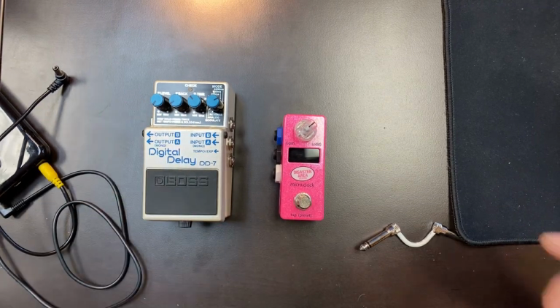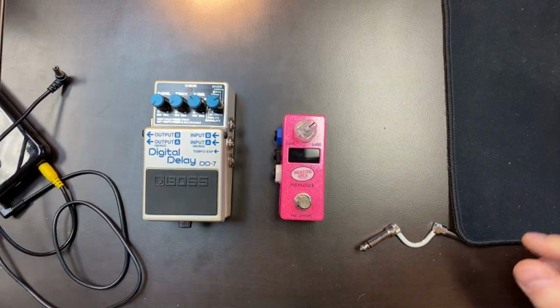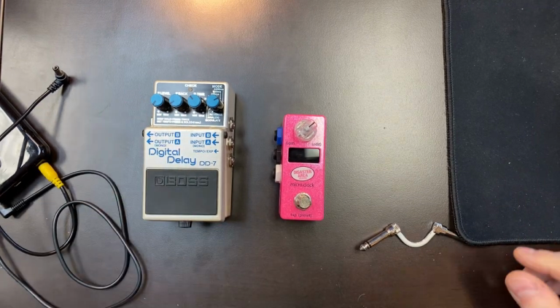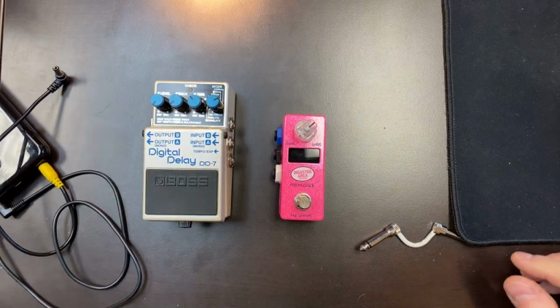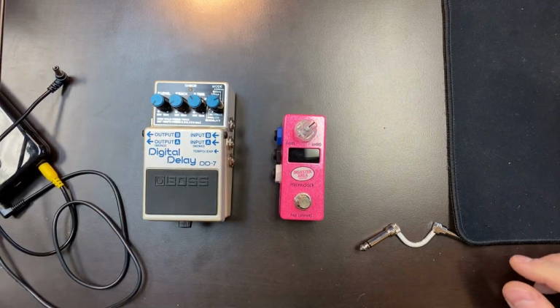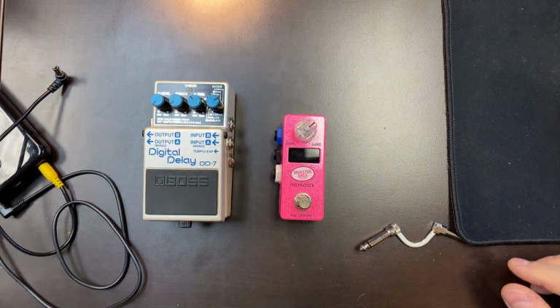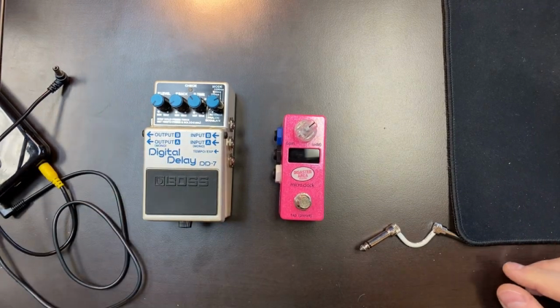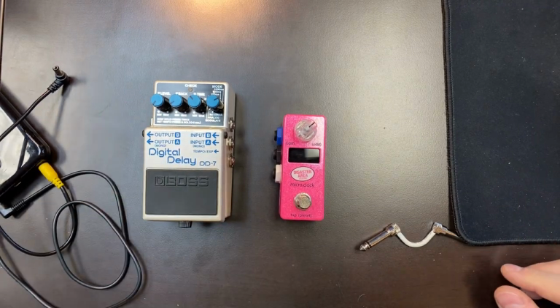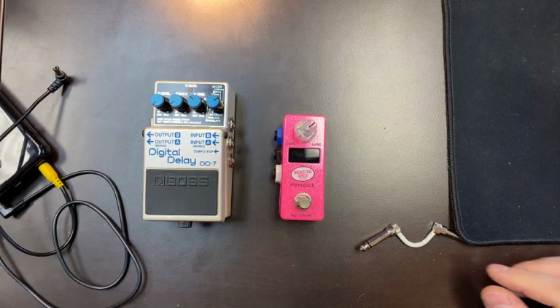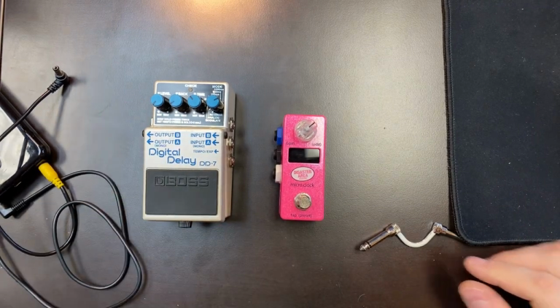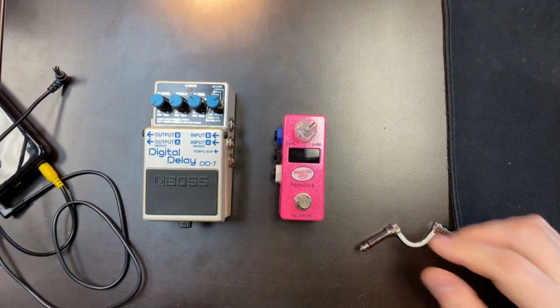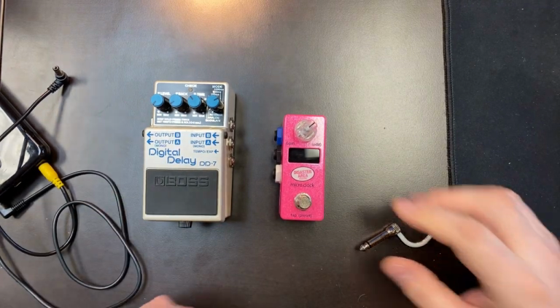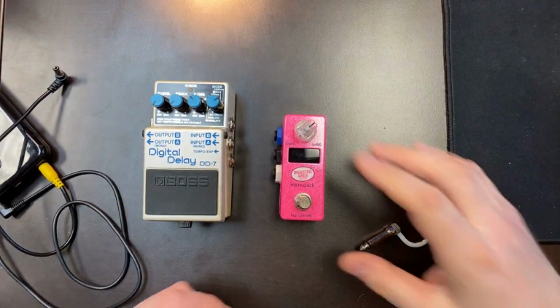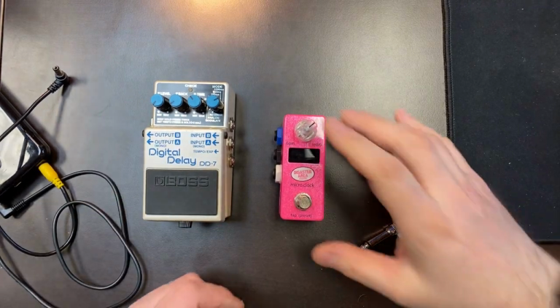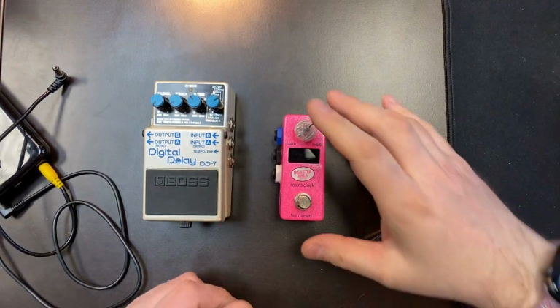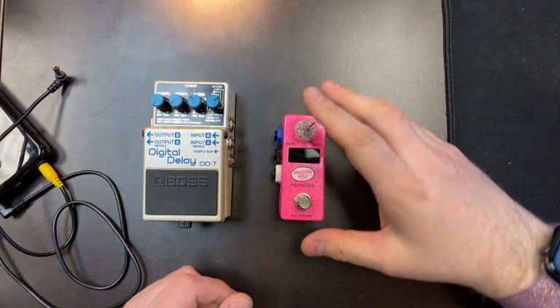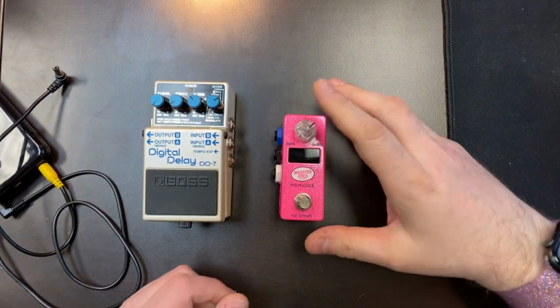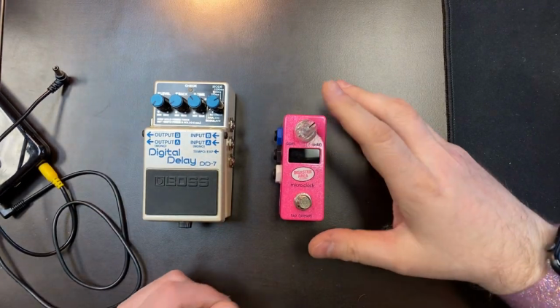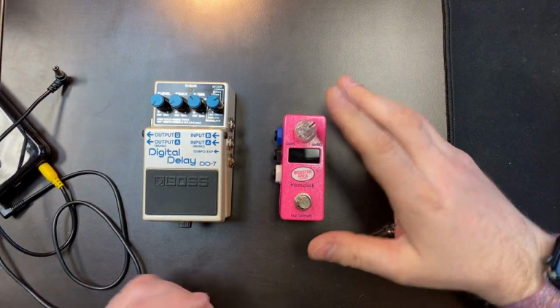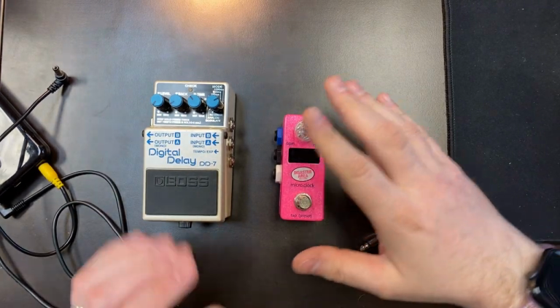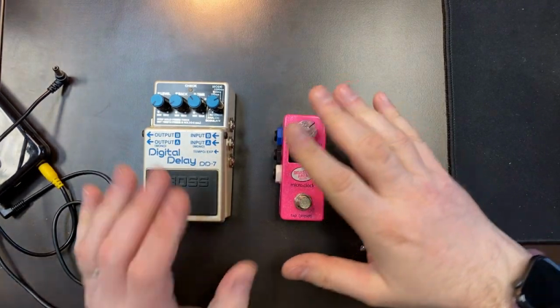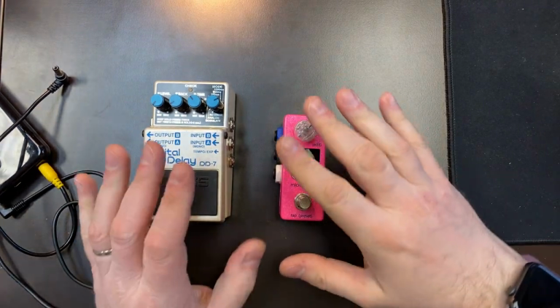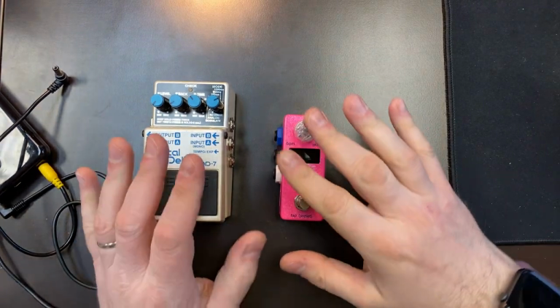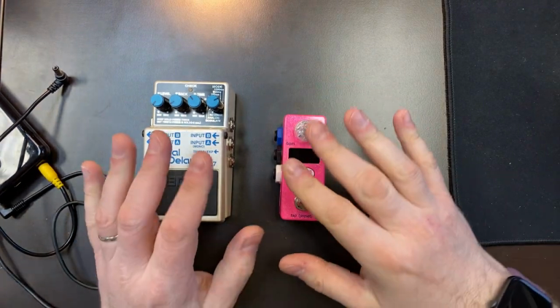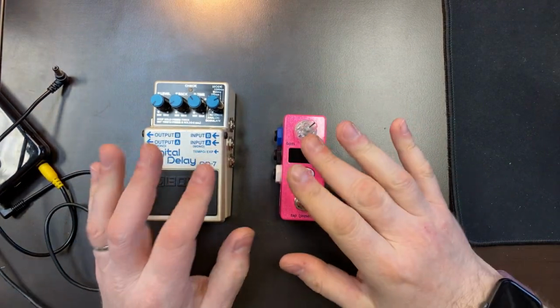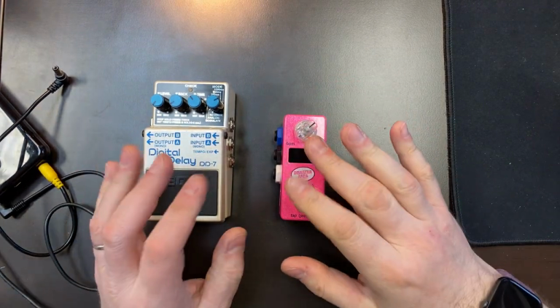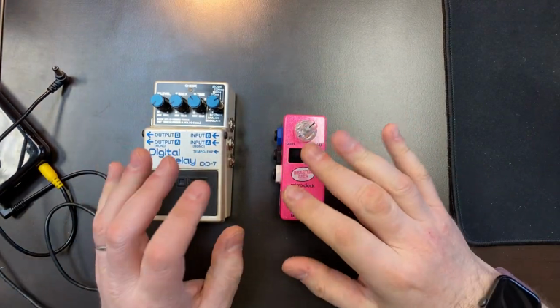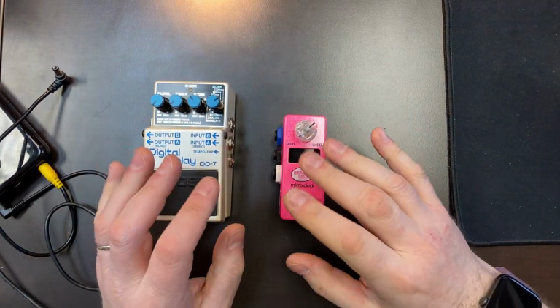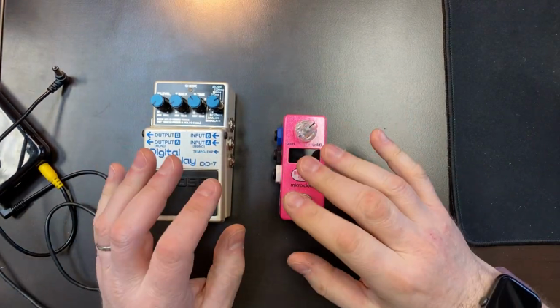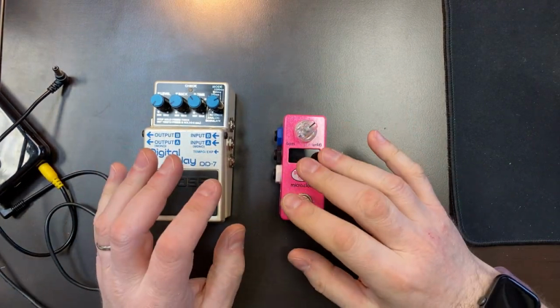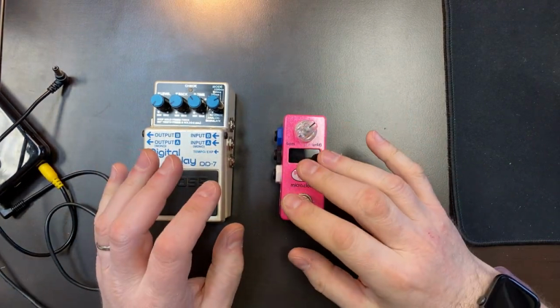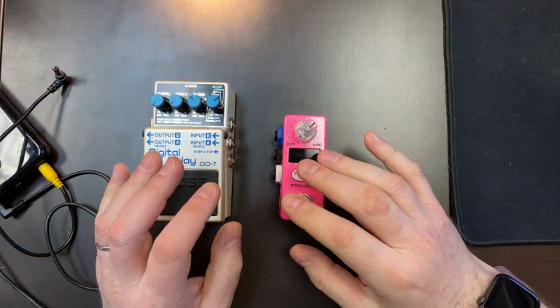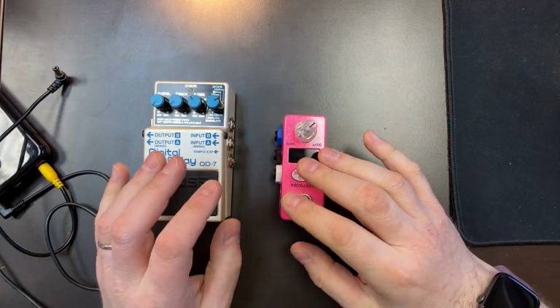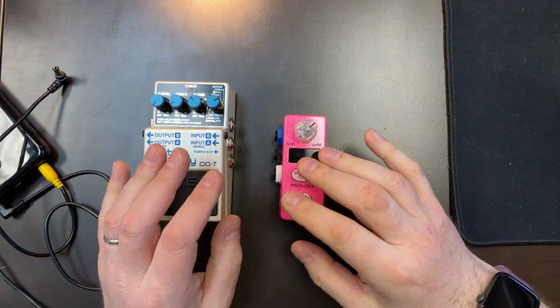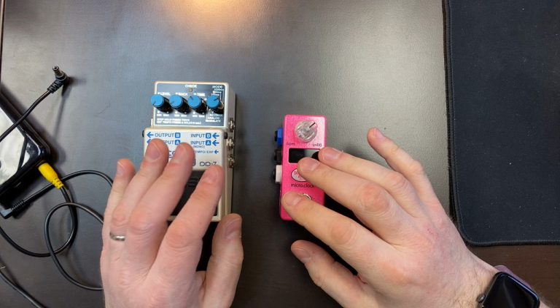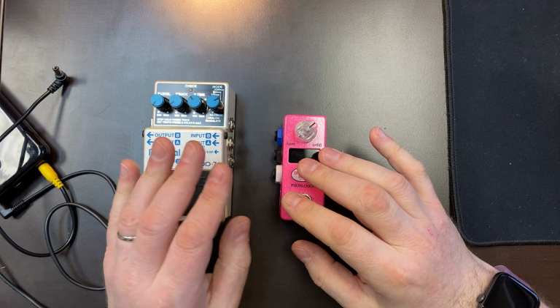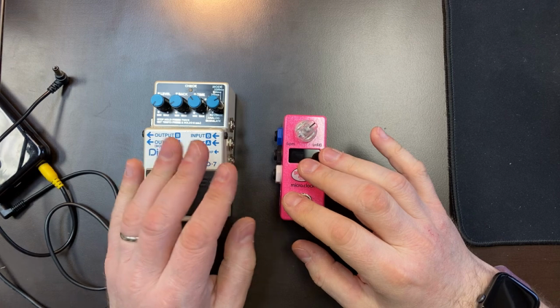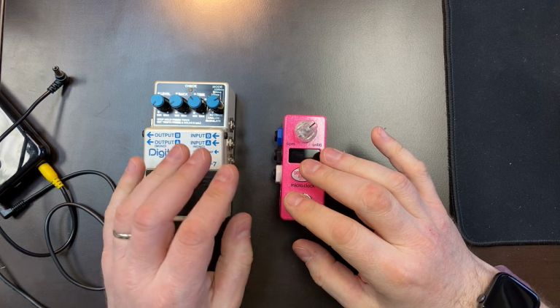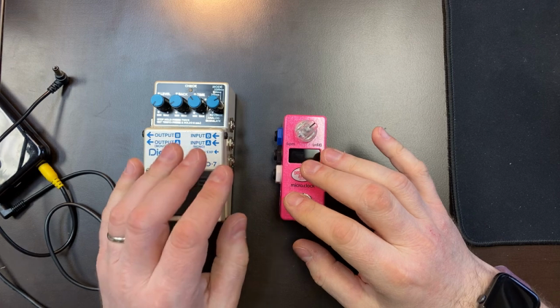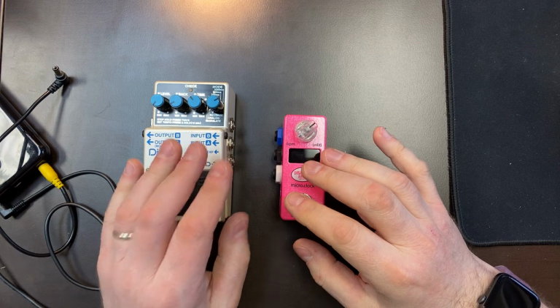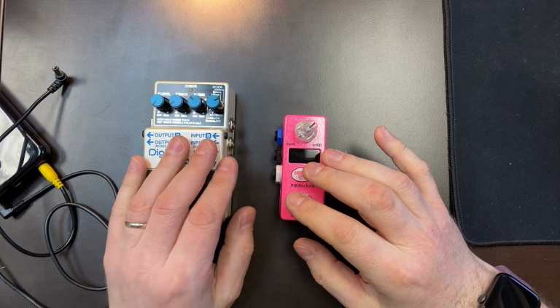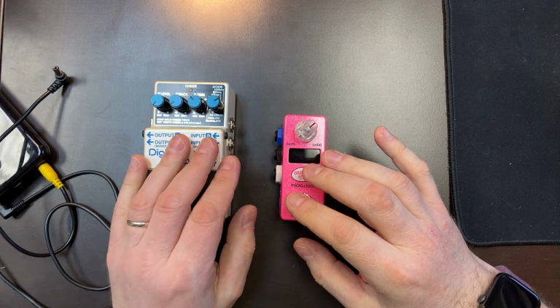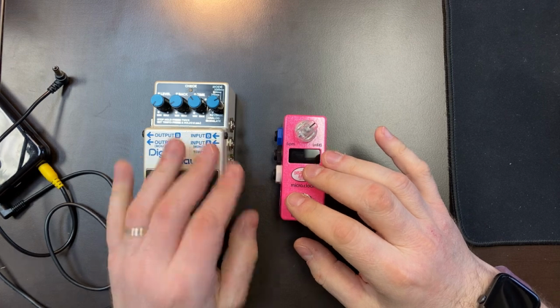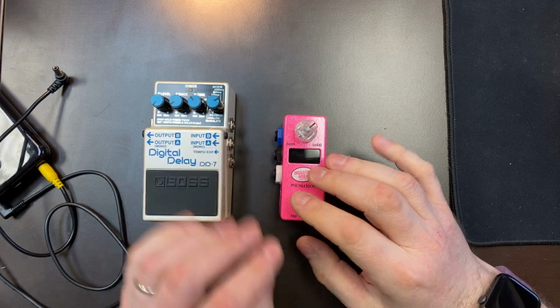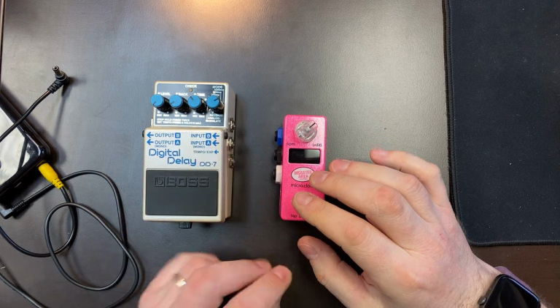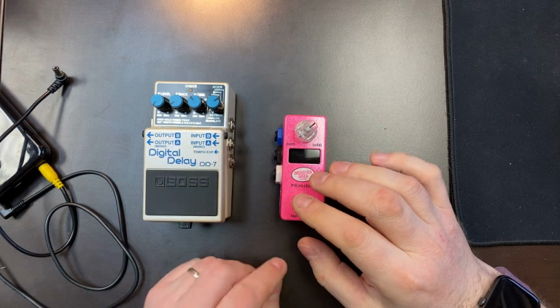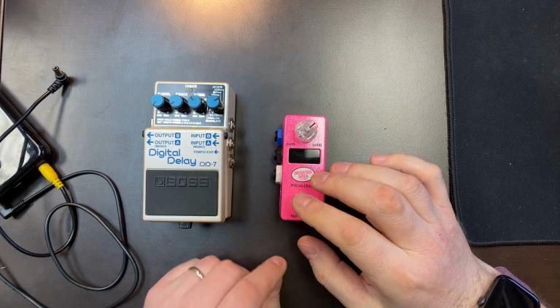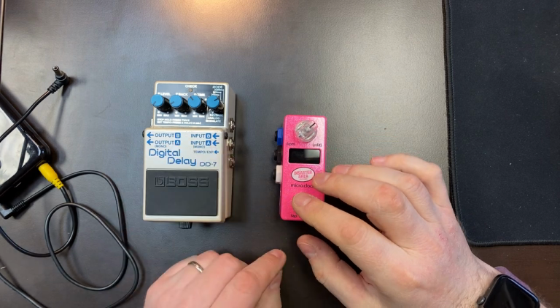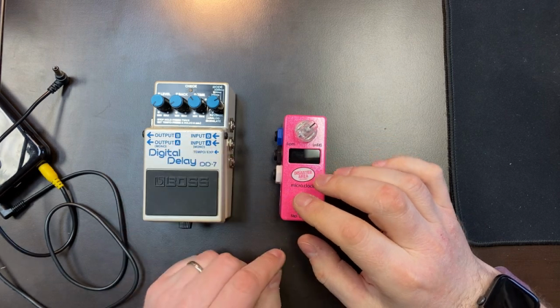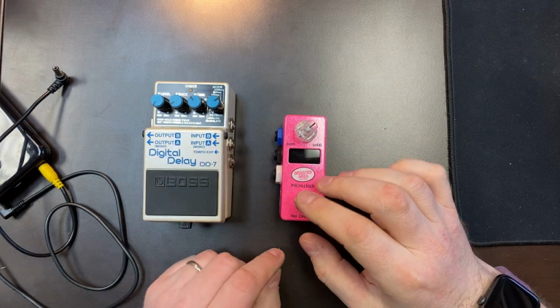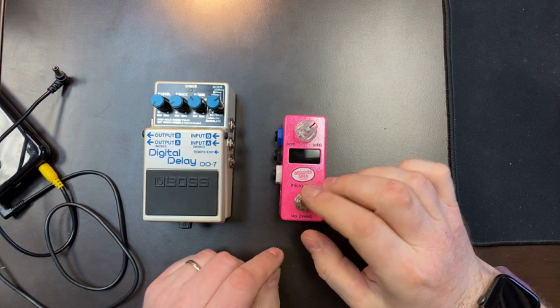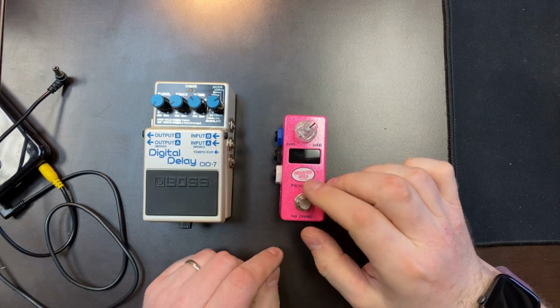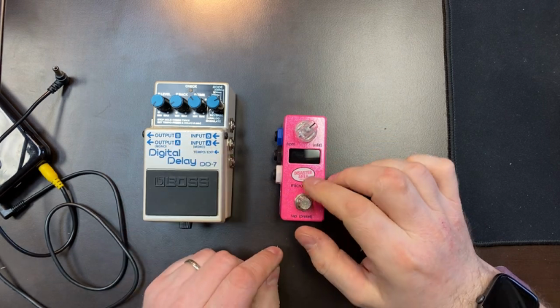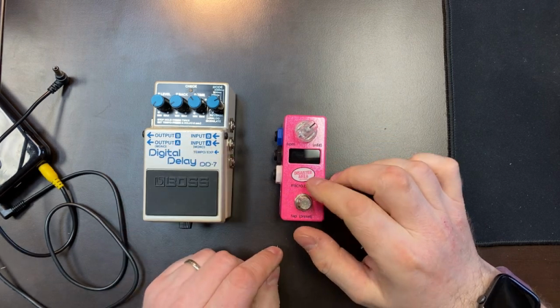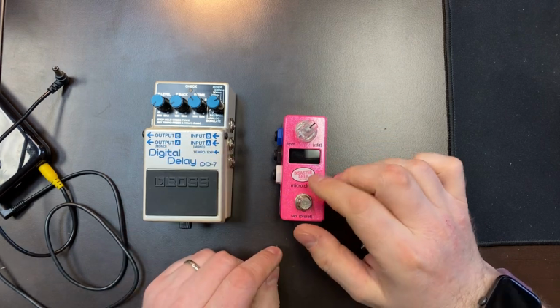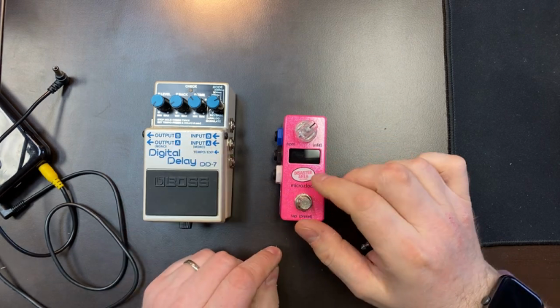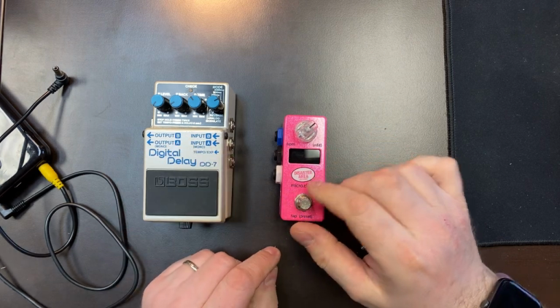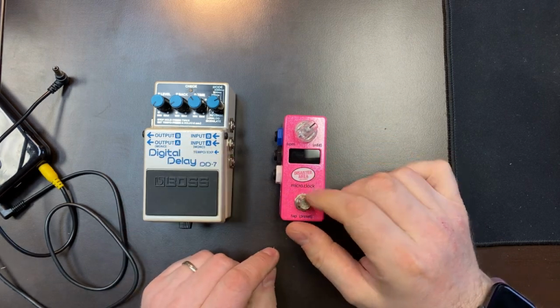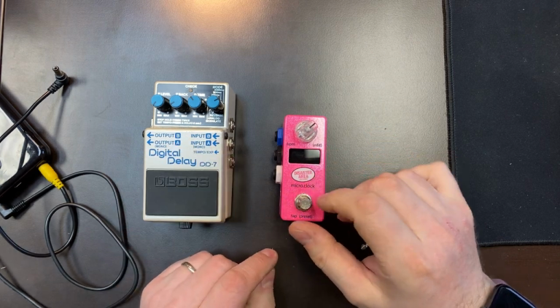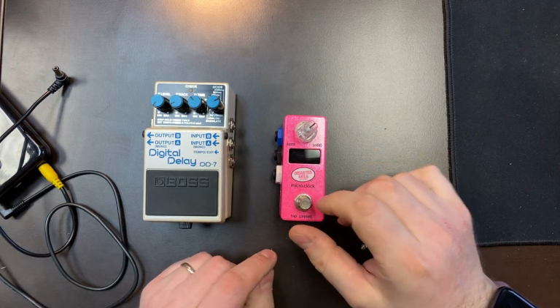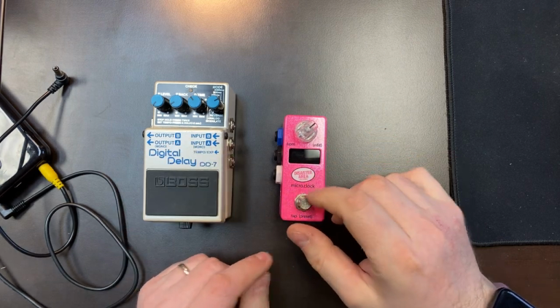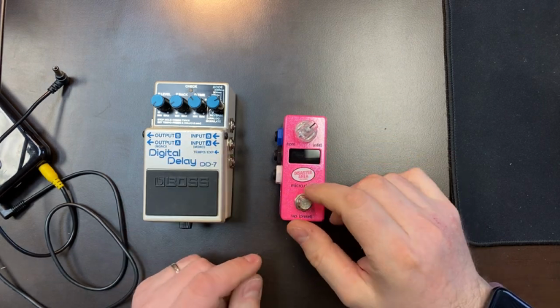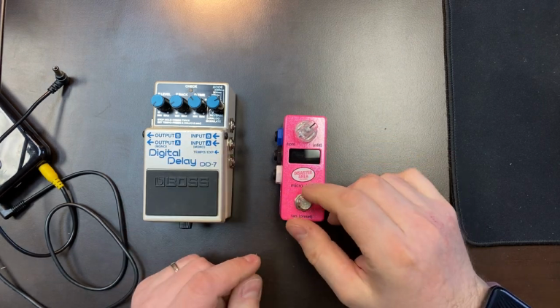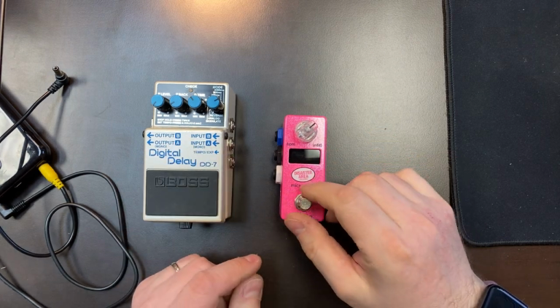Just doing a quick video to show how you interface a Boss pedal with a Micro Clock.